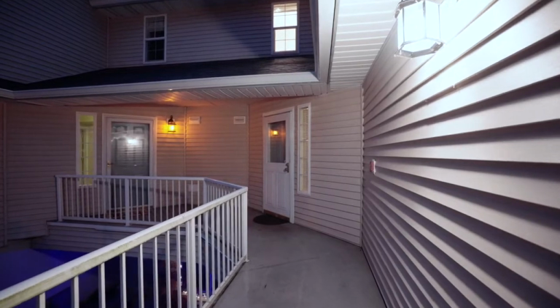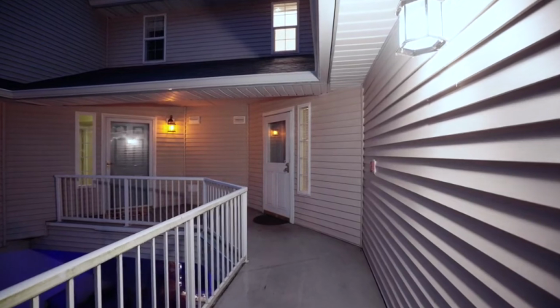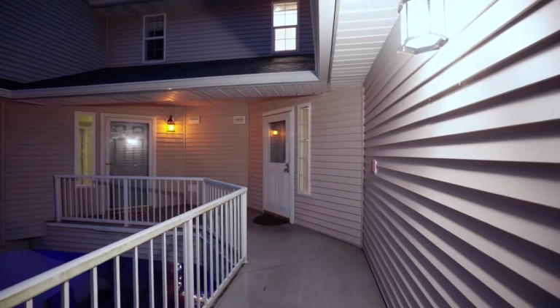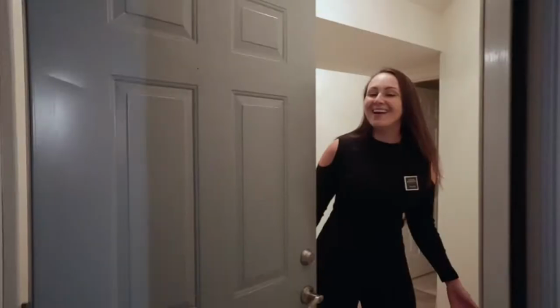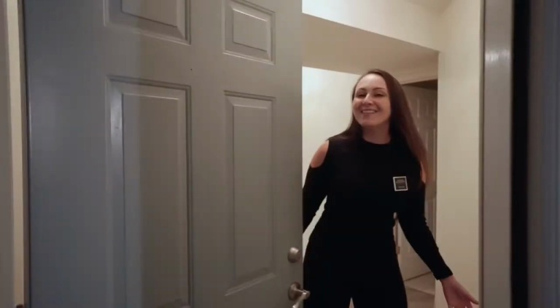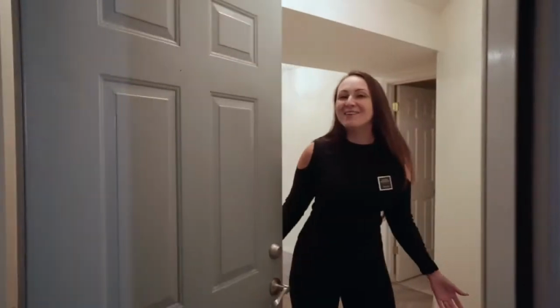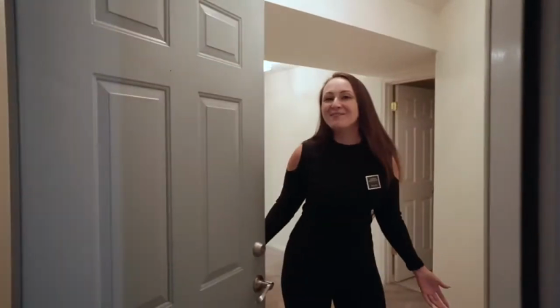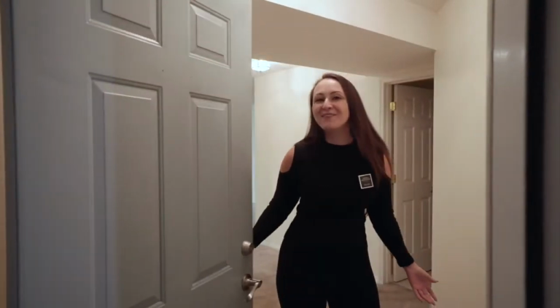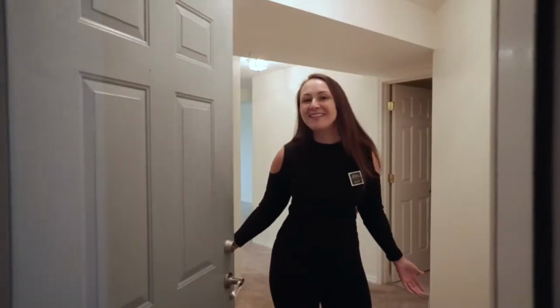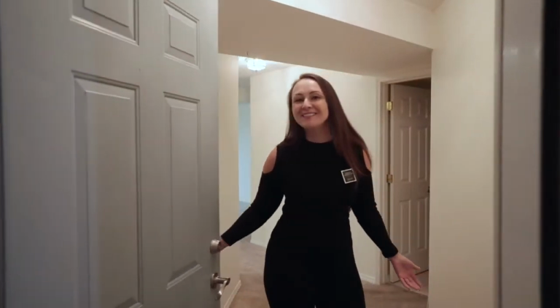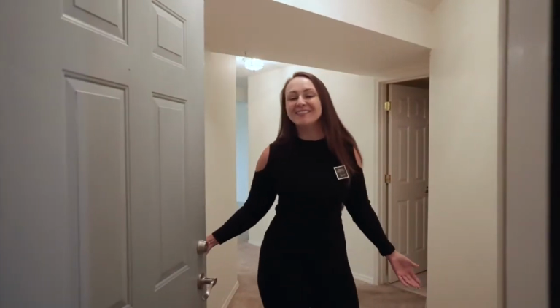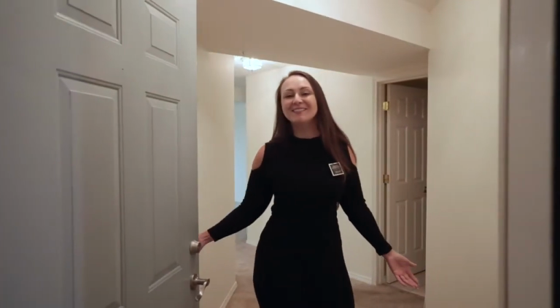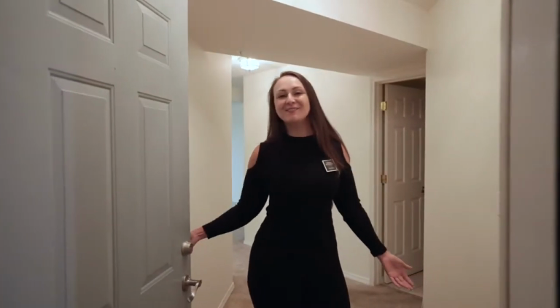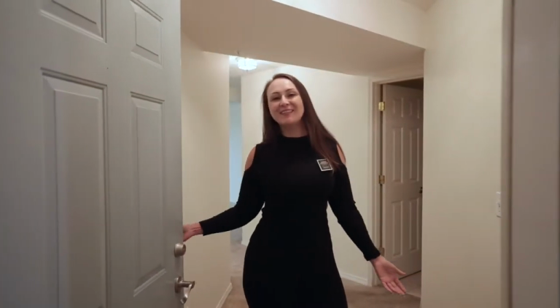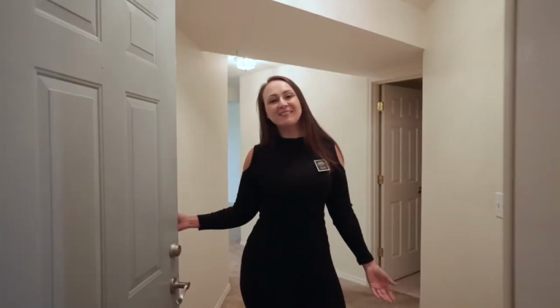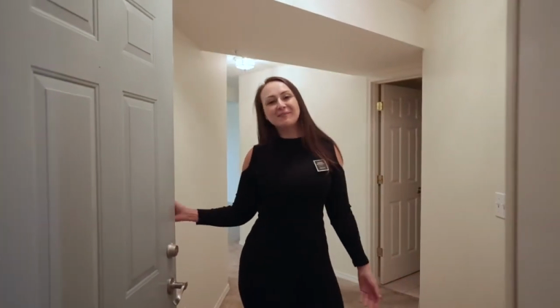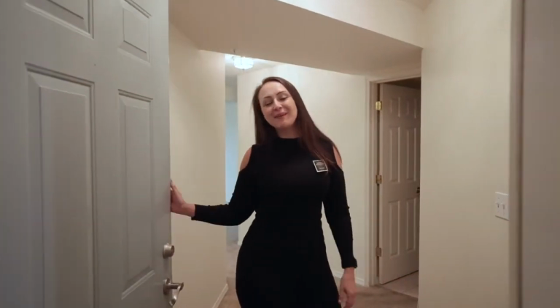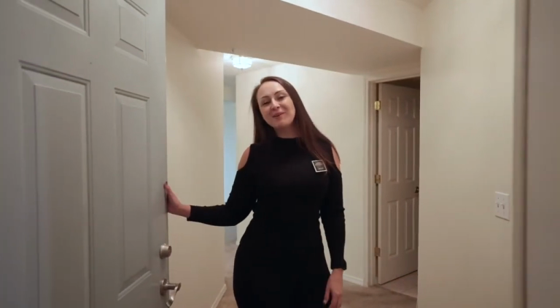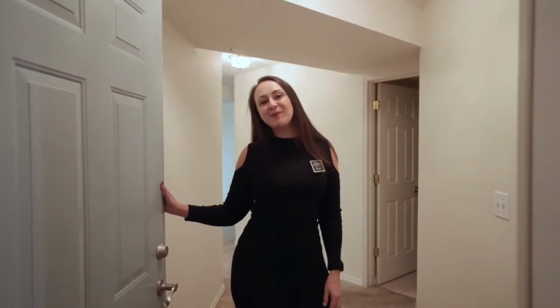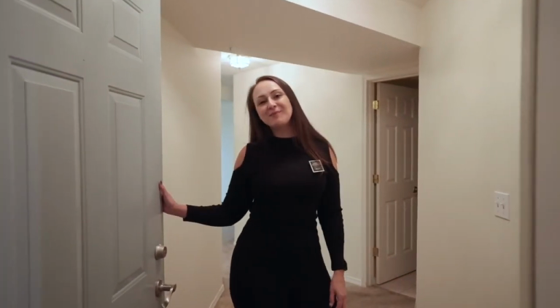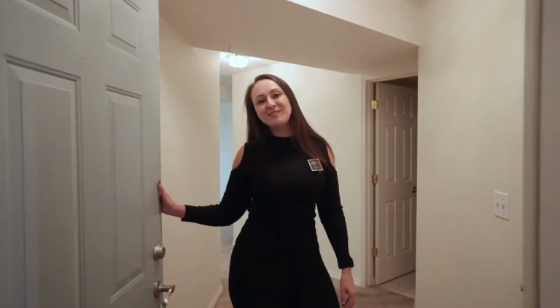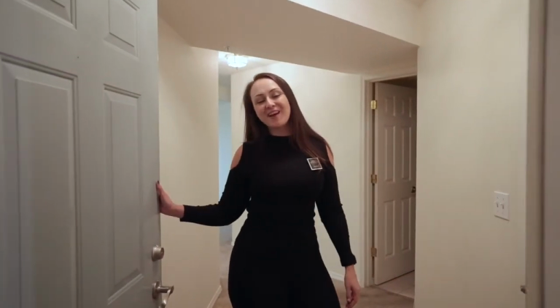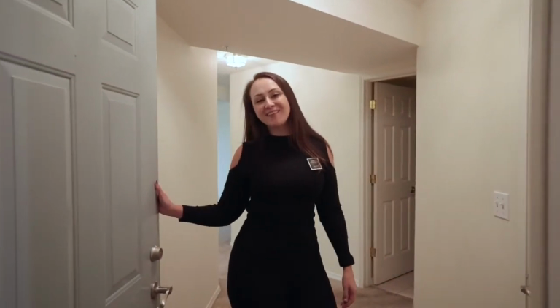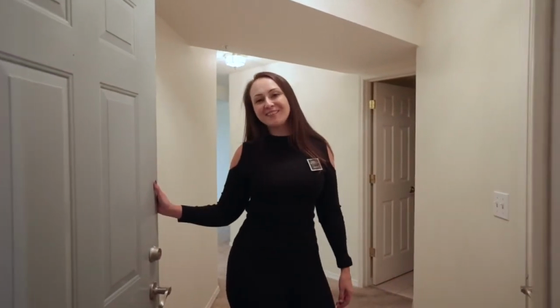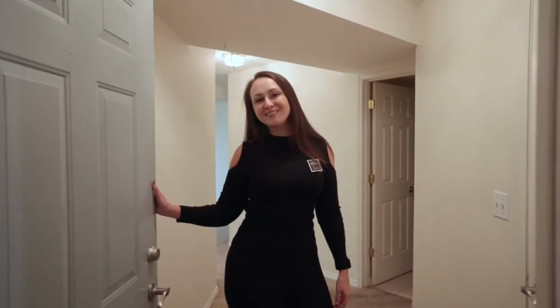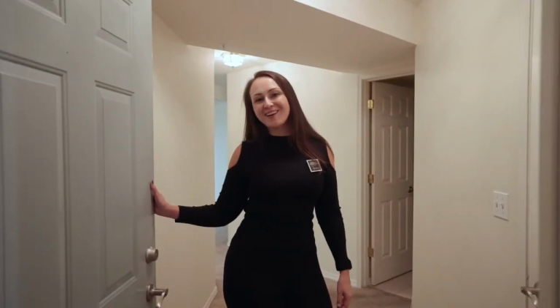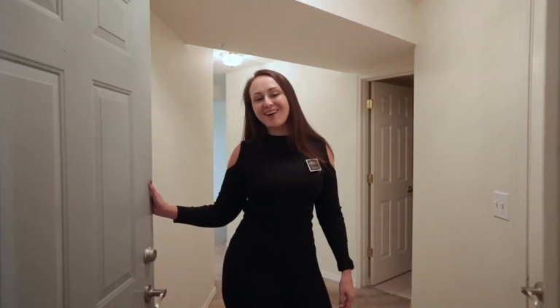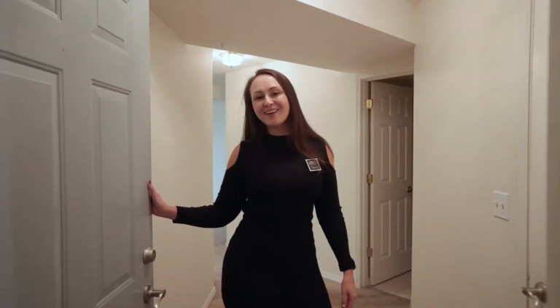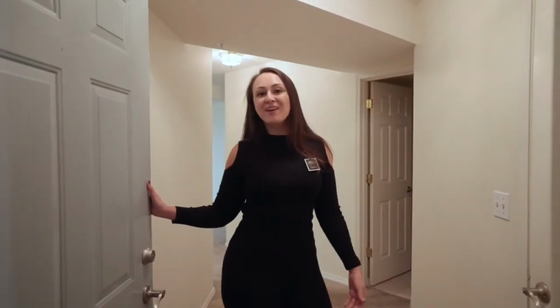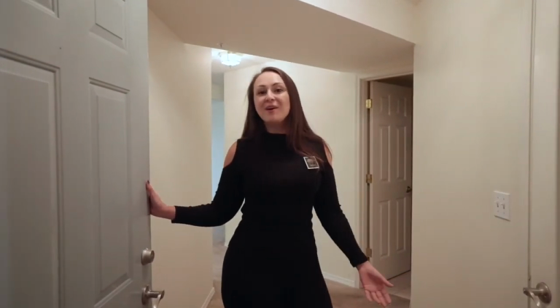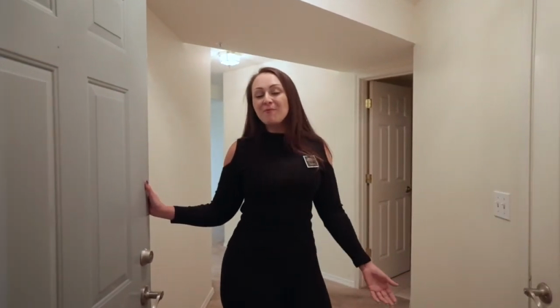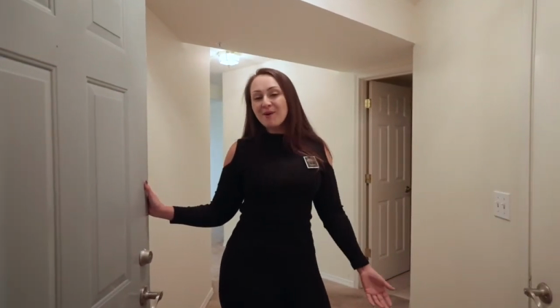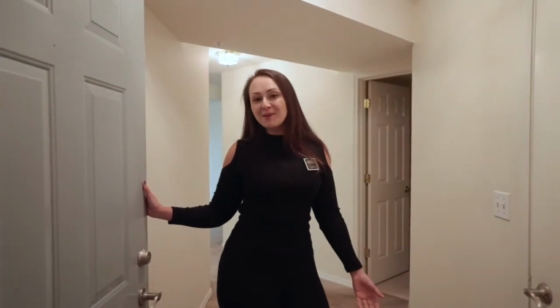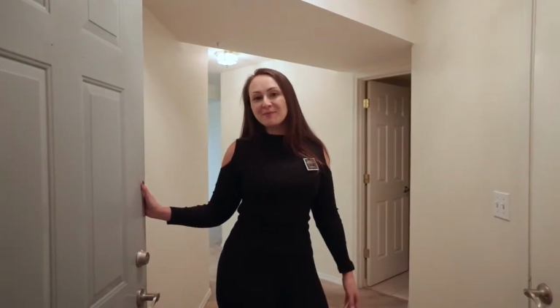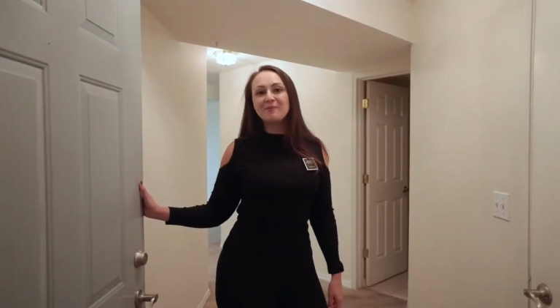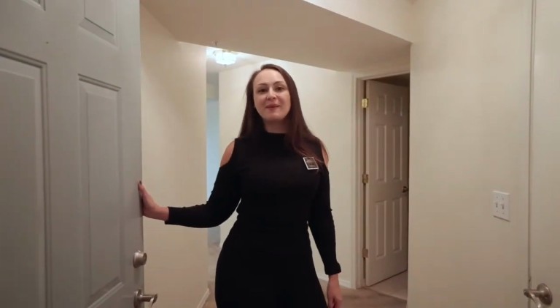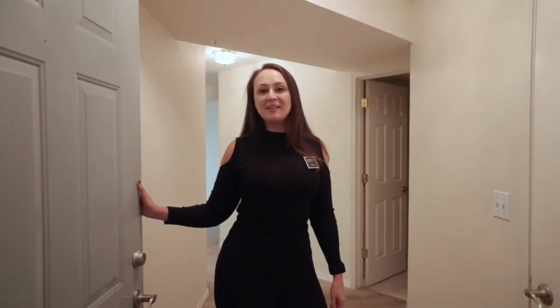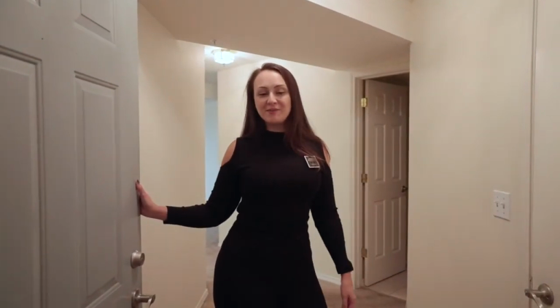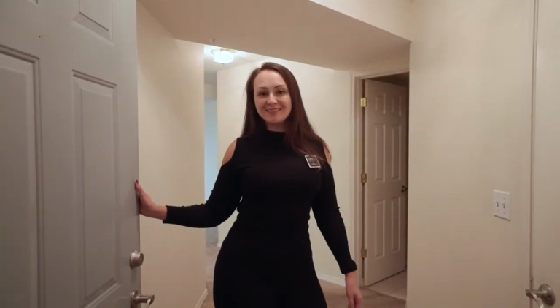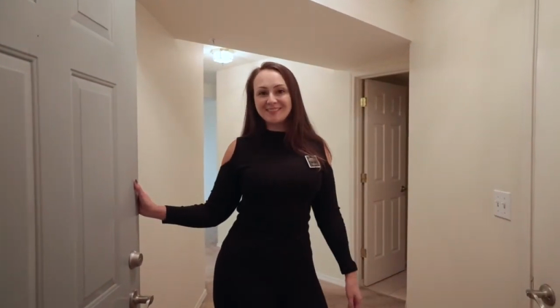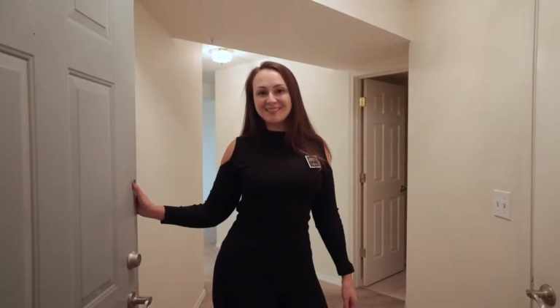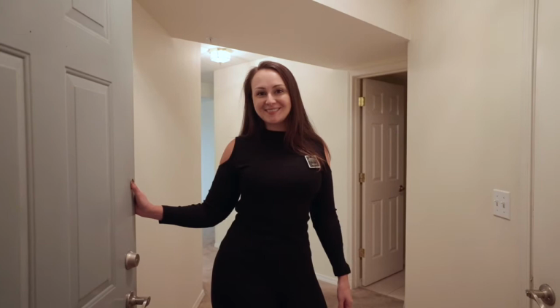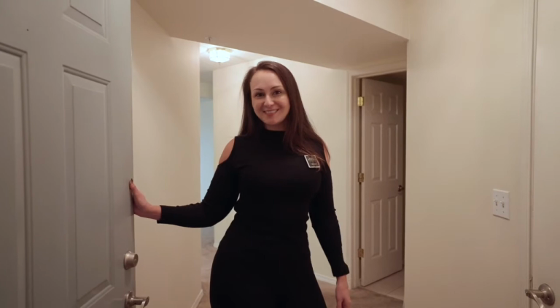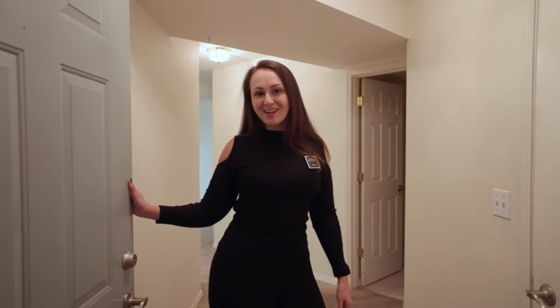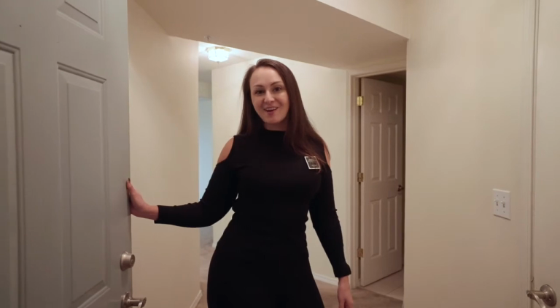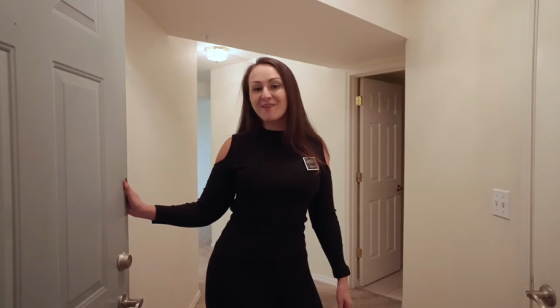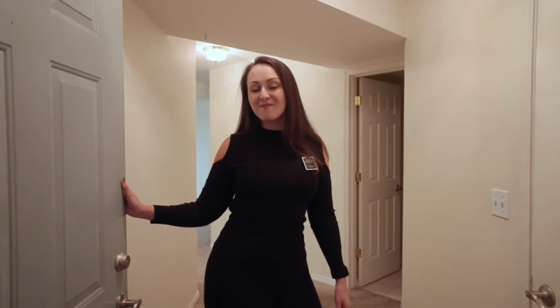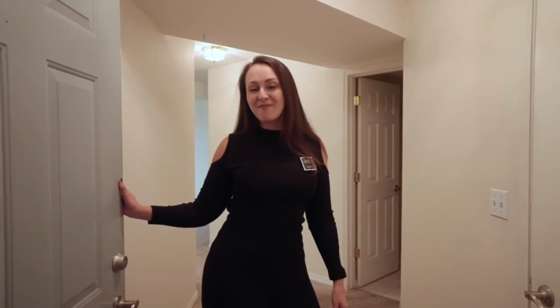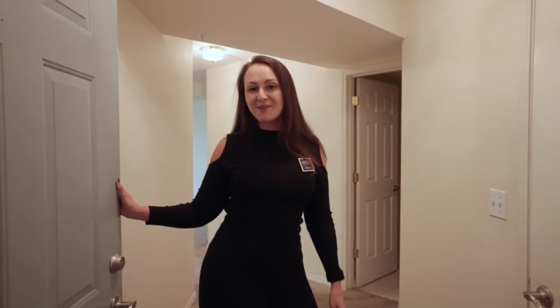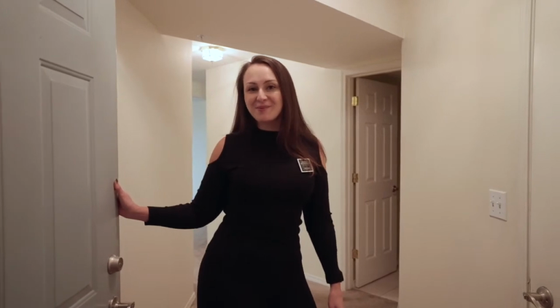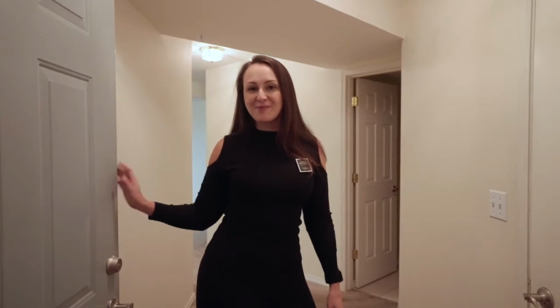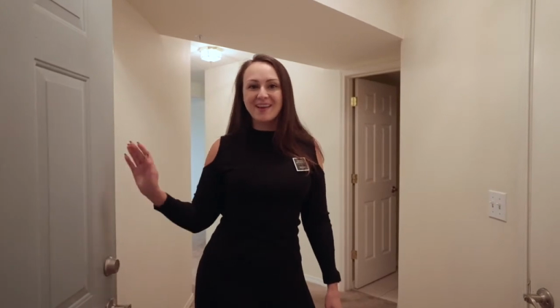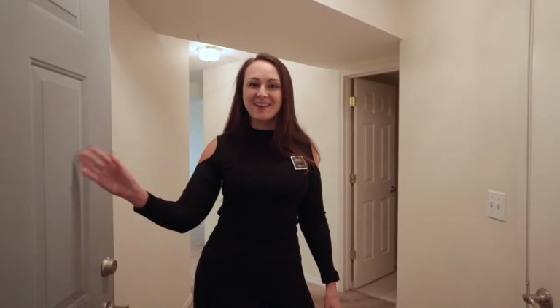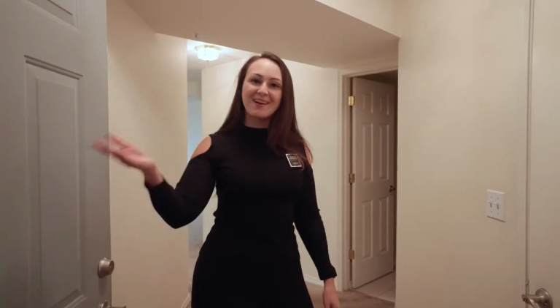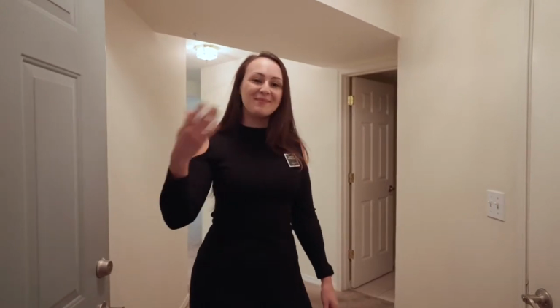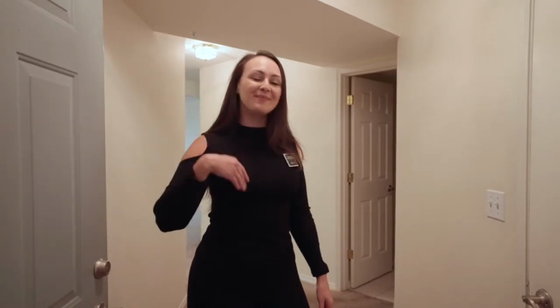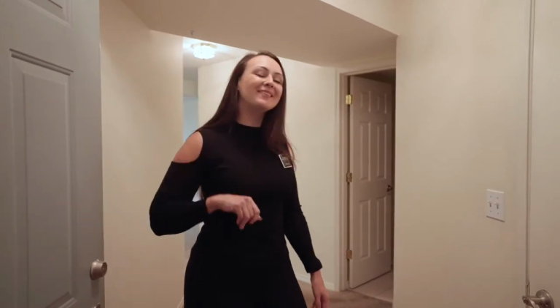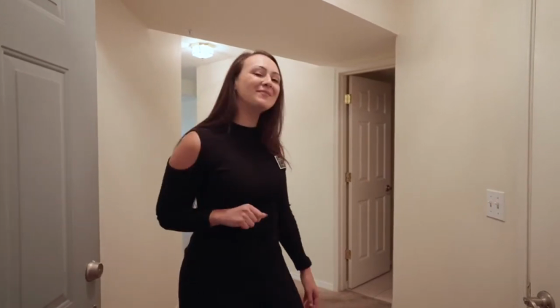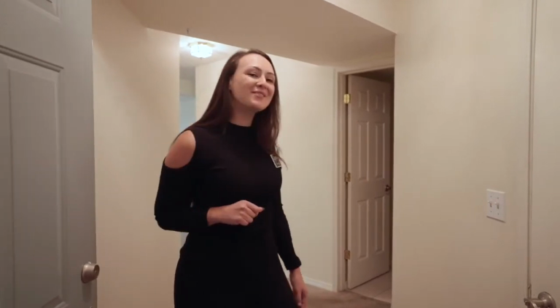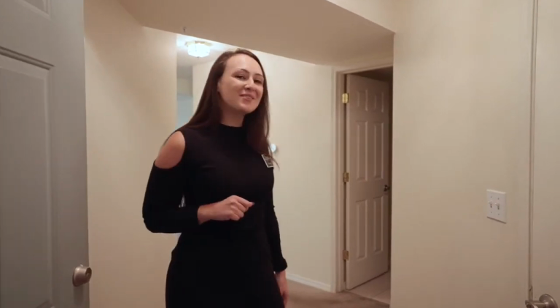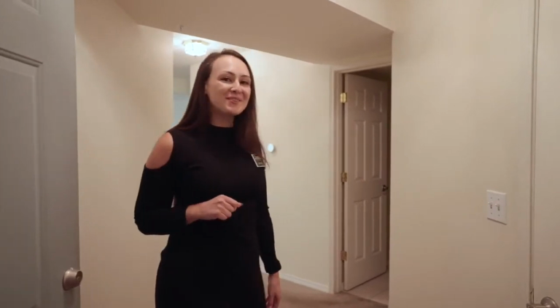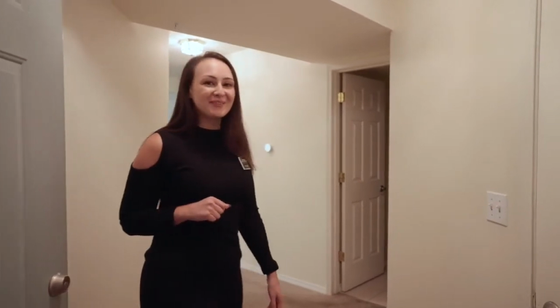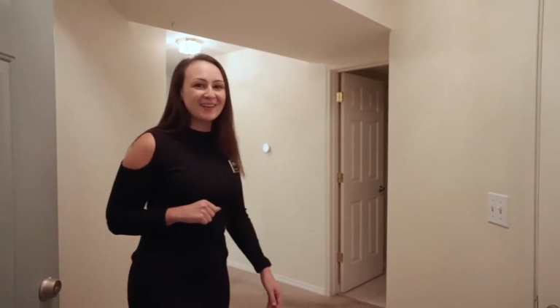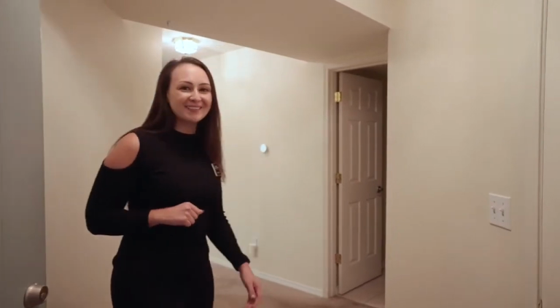Hello friends, it's Vanessa Bentoncourt with John L. Scott. Welcome to my newest listing here in Federal Way. Come, let me show you around.